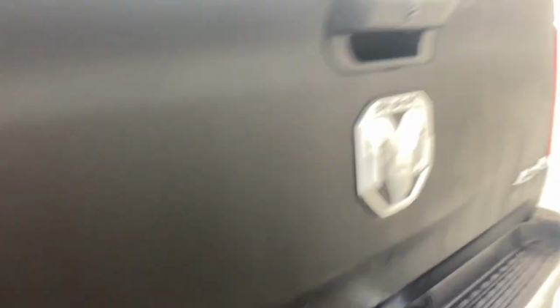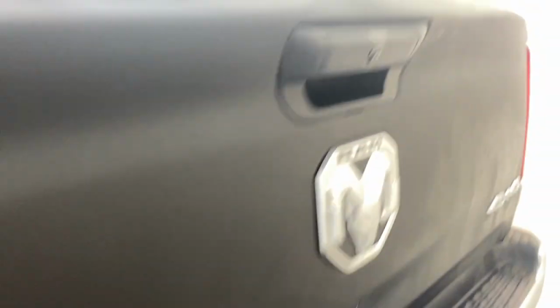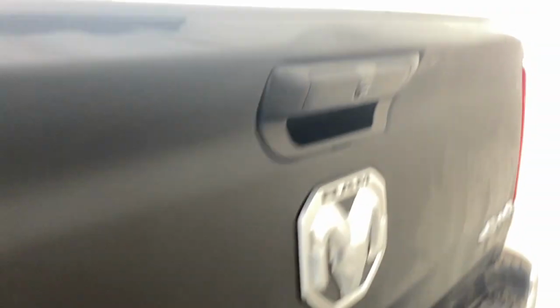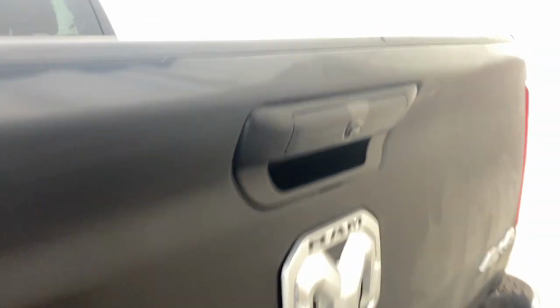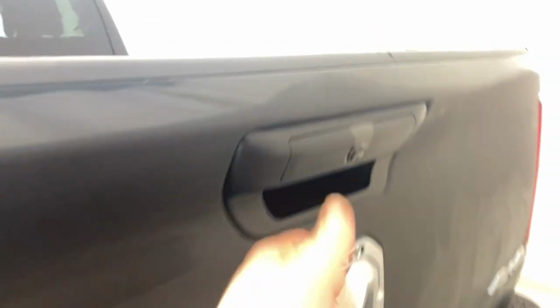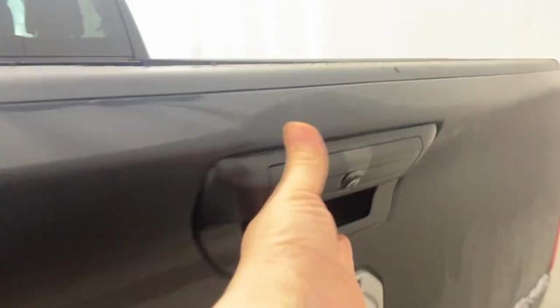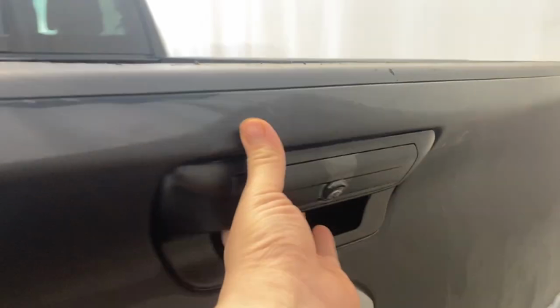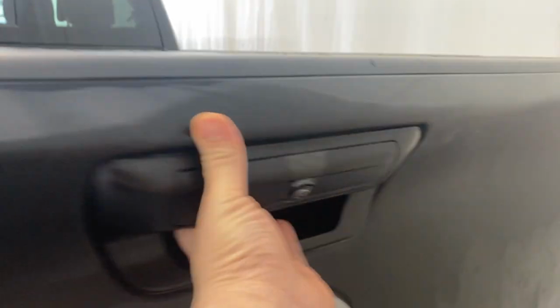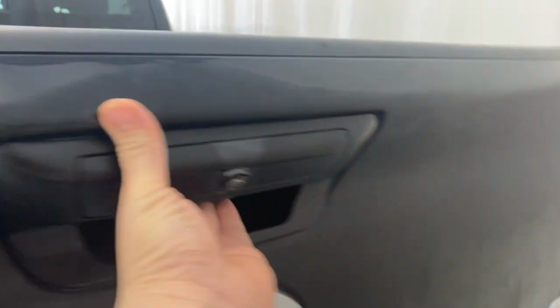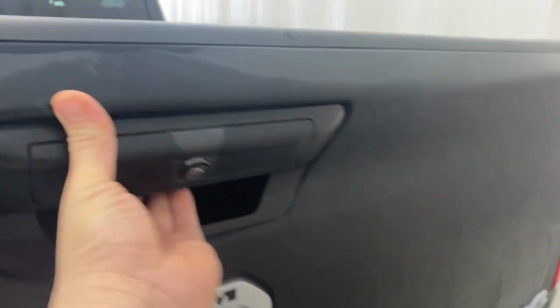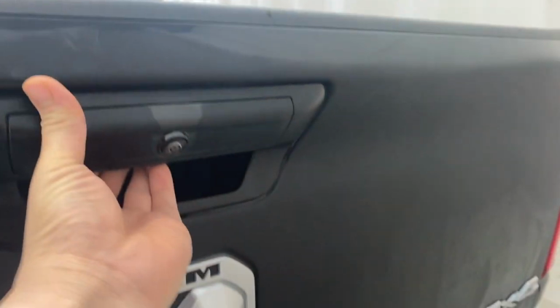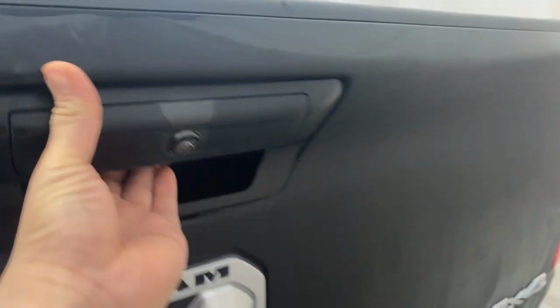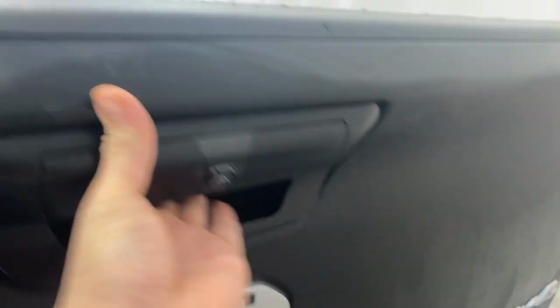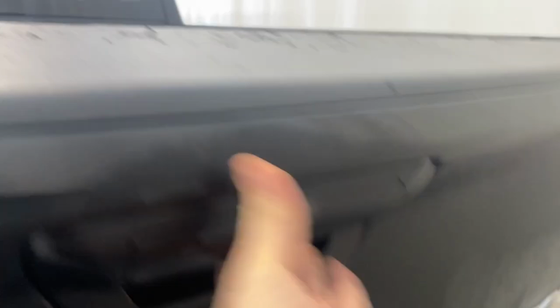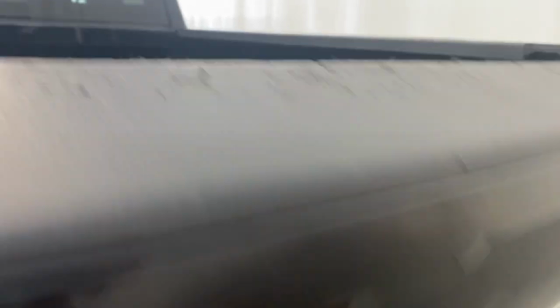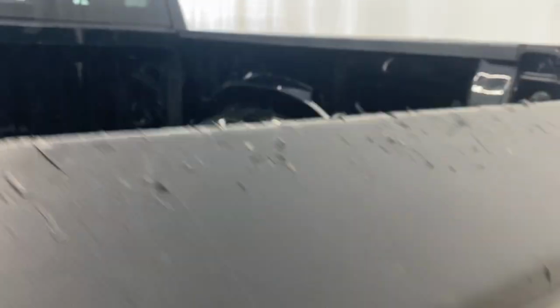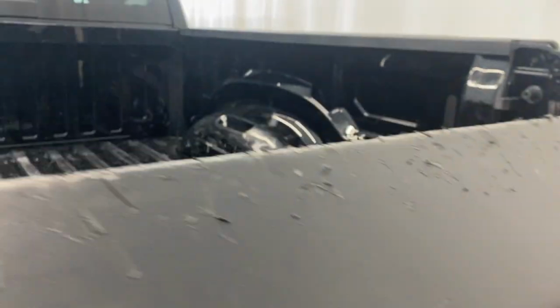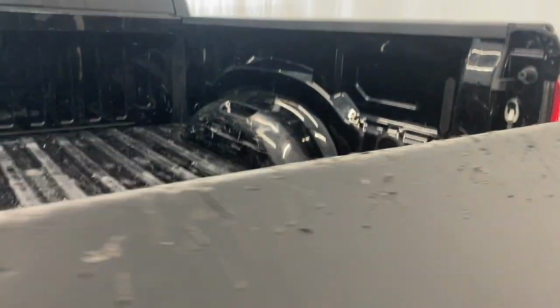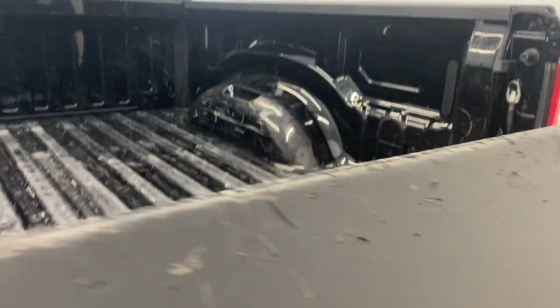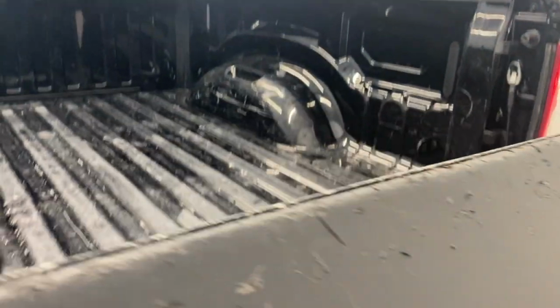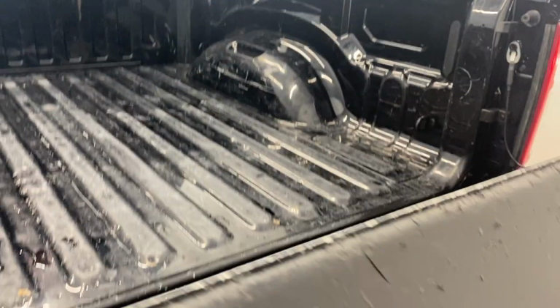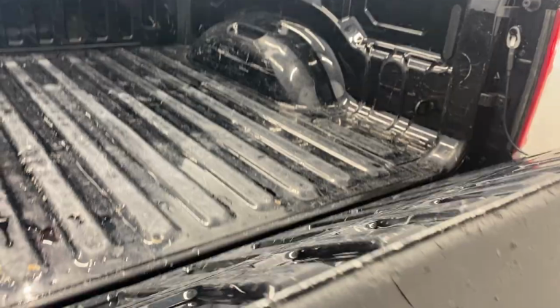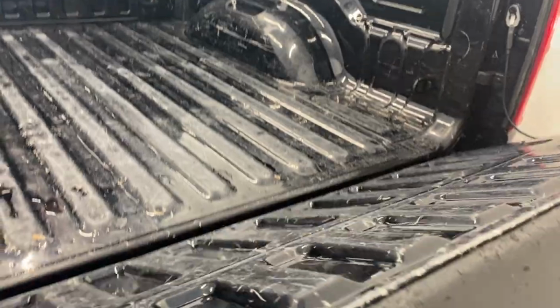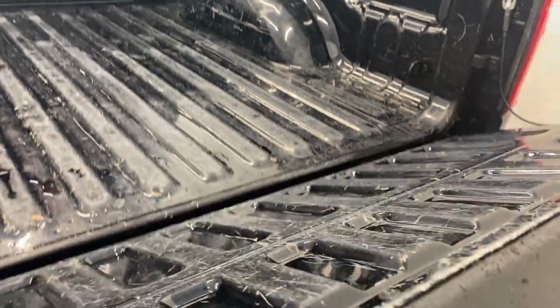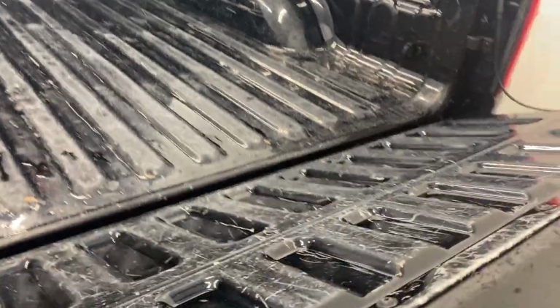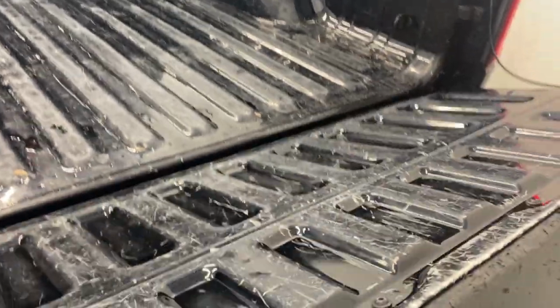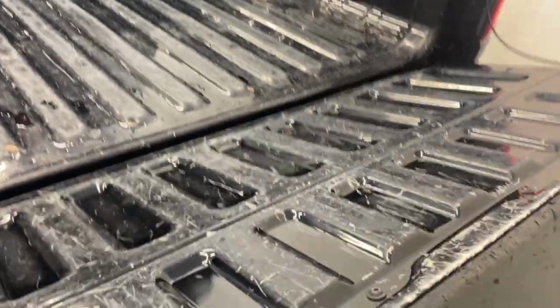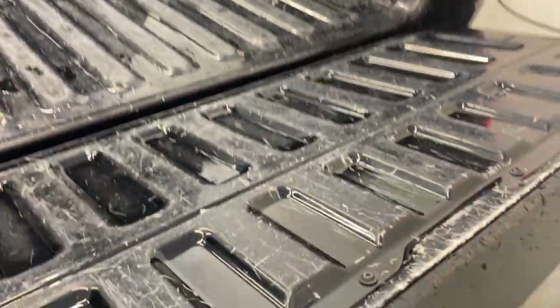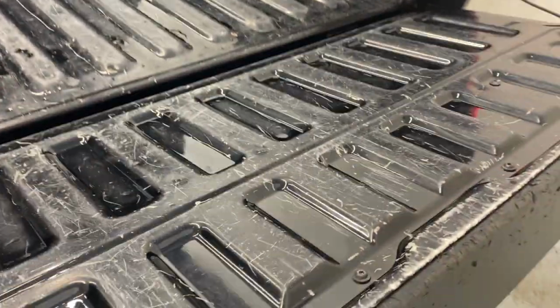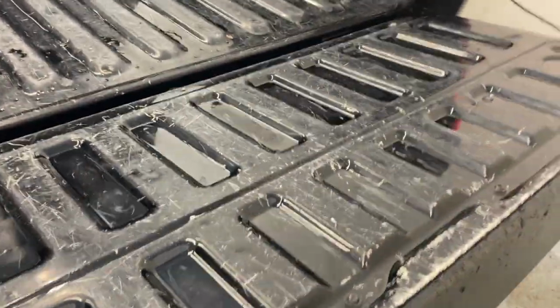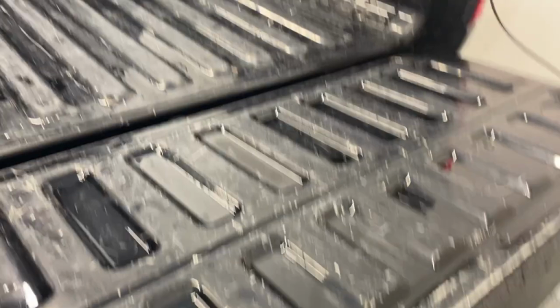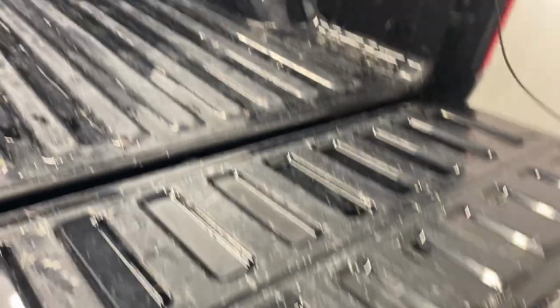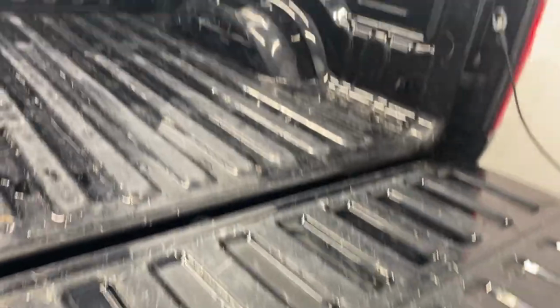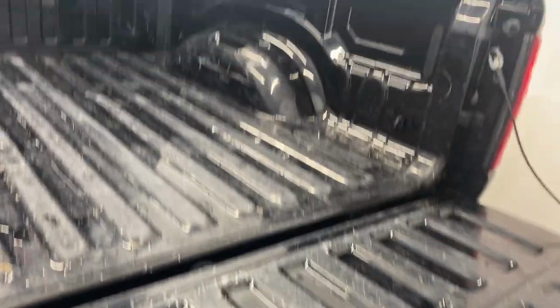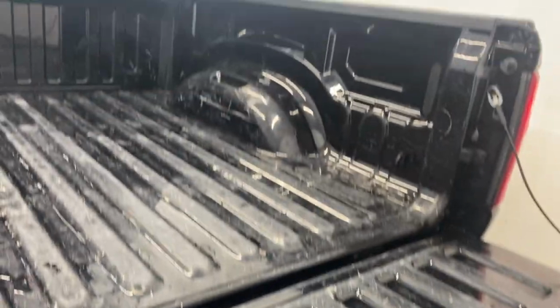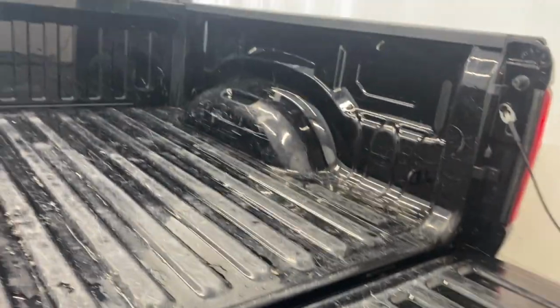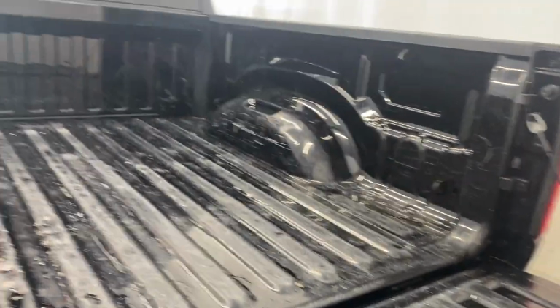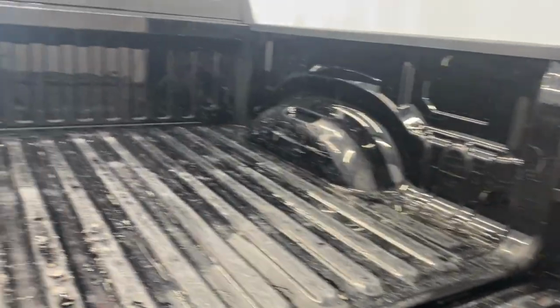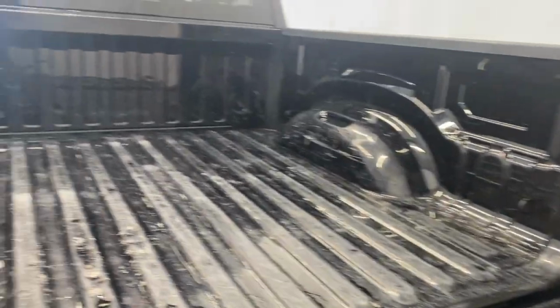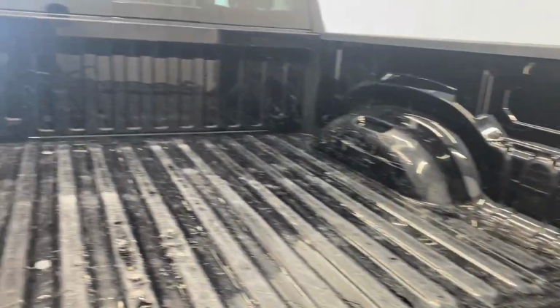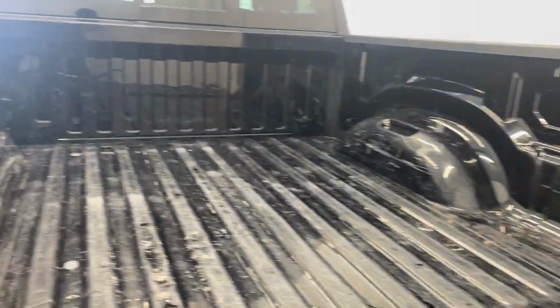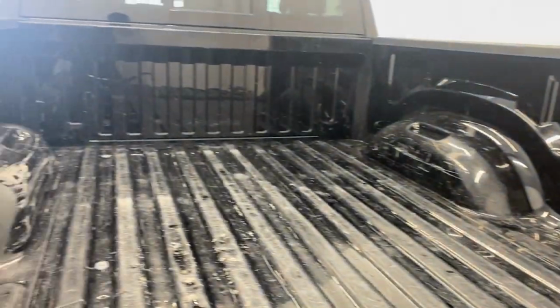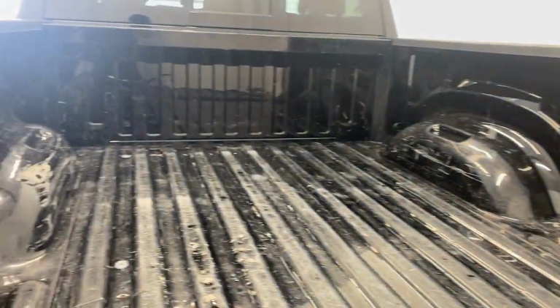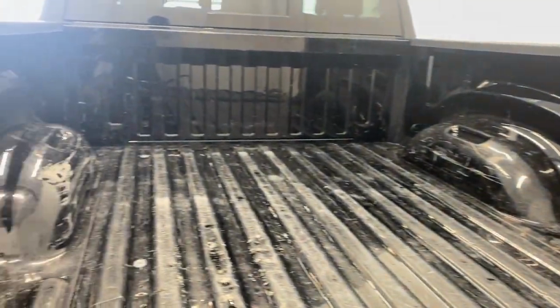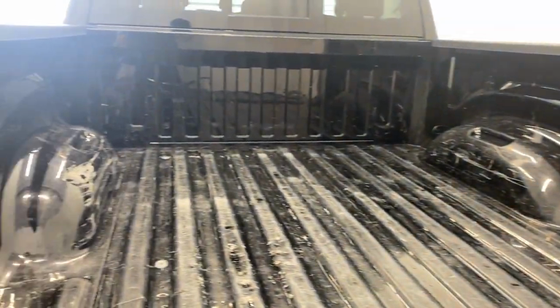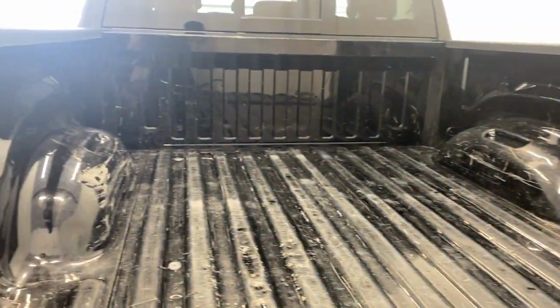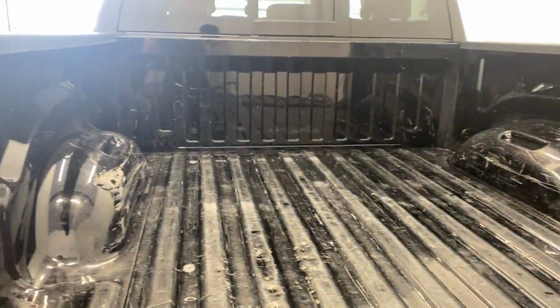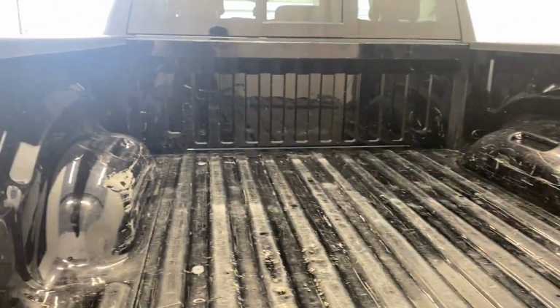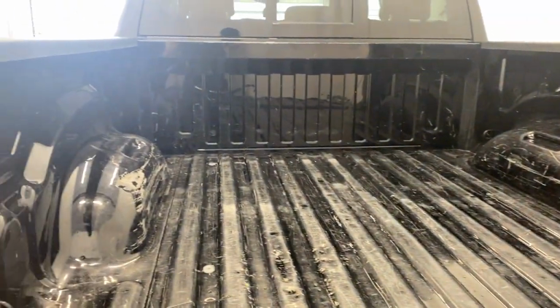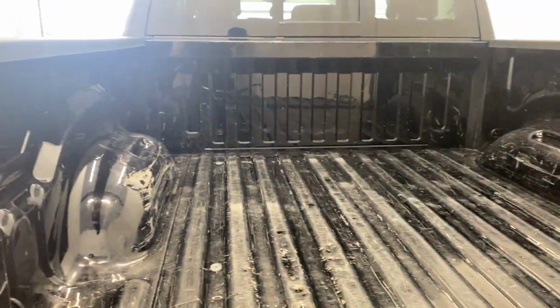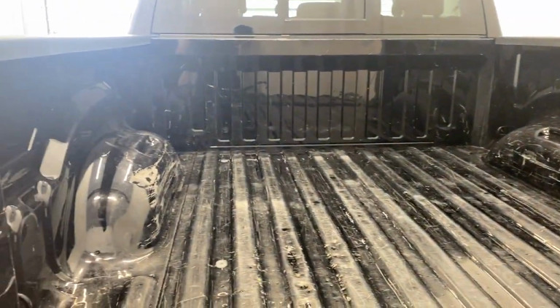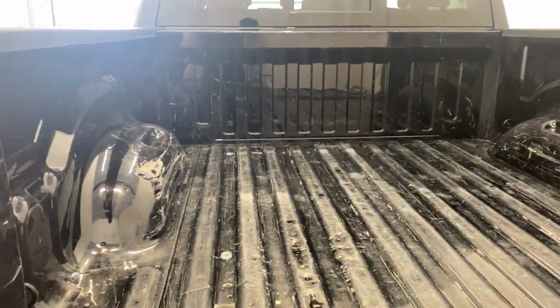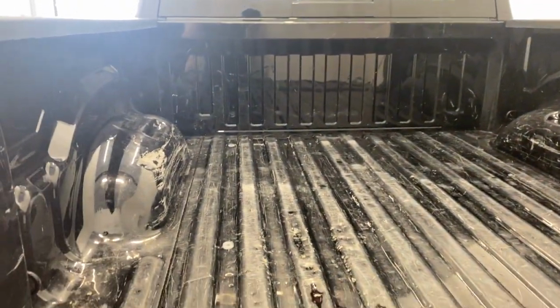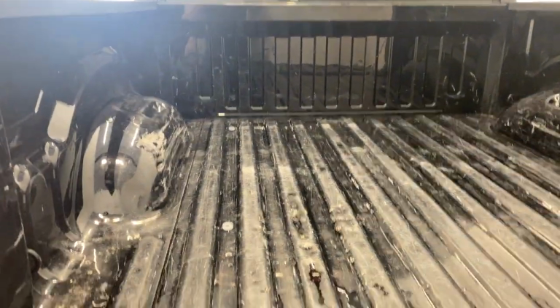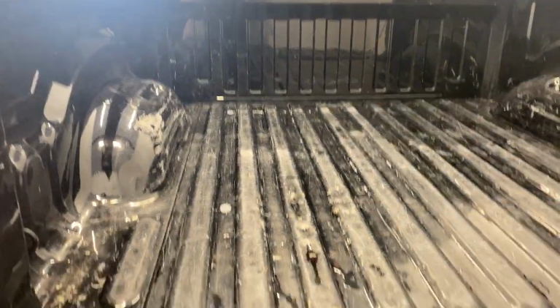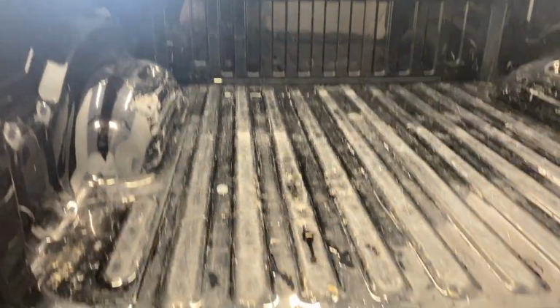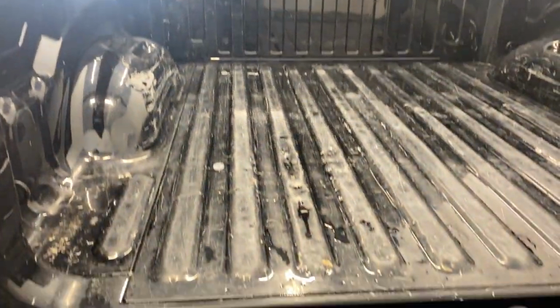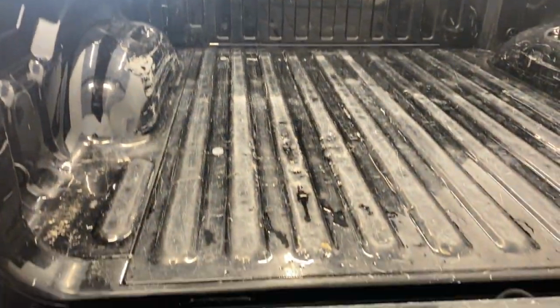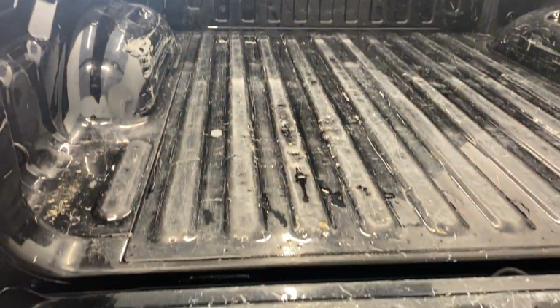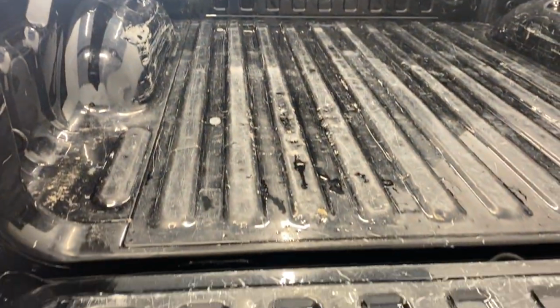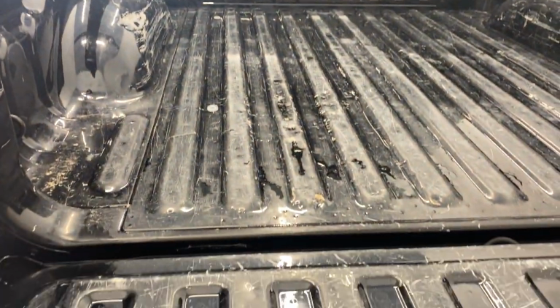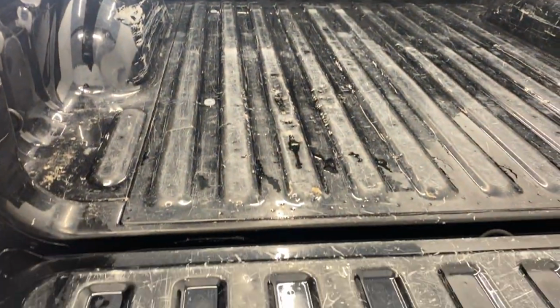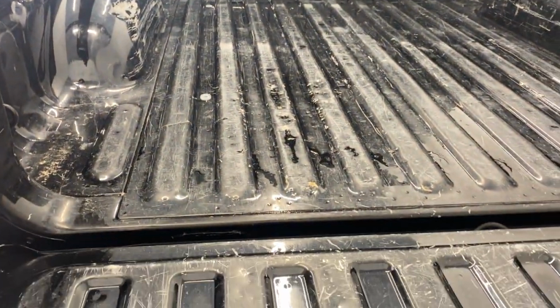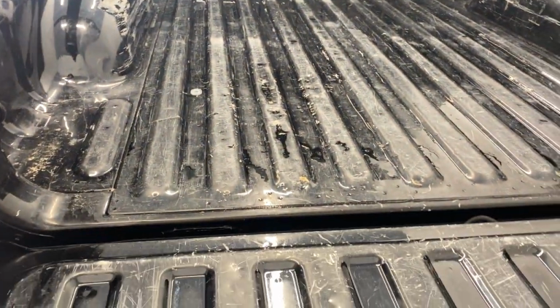You got the tow package with rear dual exhaust. Taking a look into the box — the tailgate comes down very smoothly. Short bed box with tons of room back here.